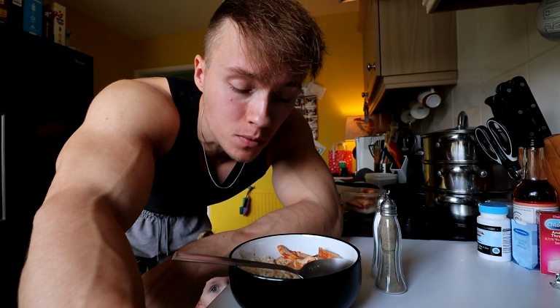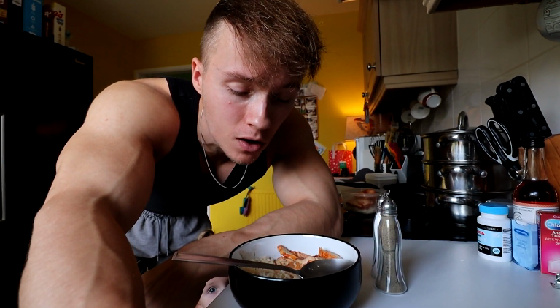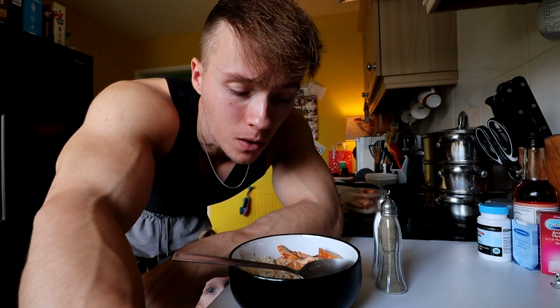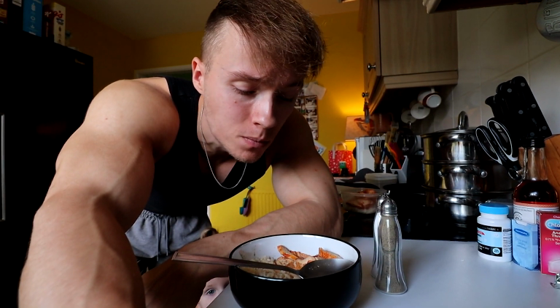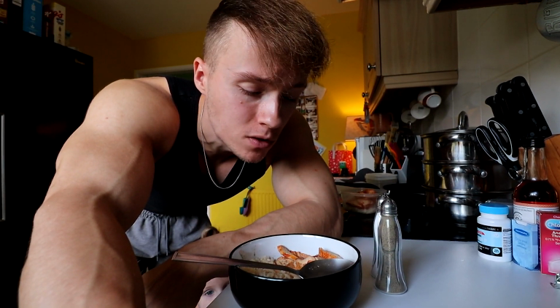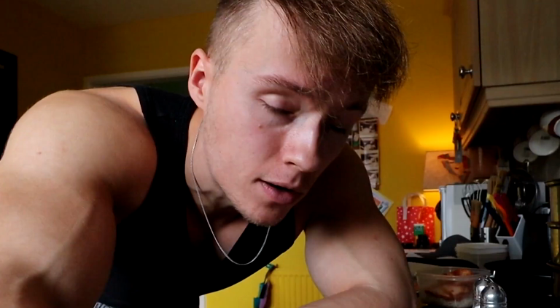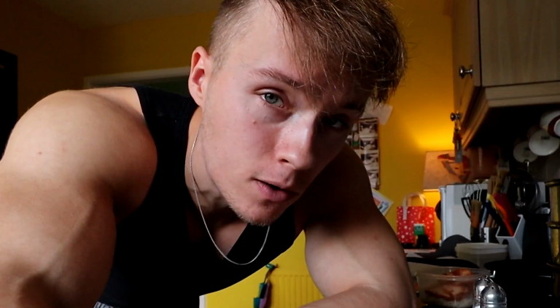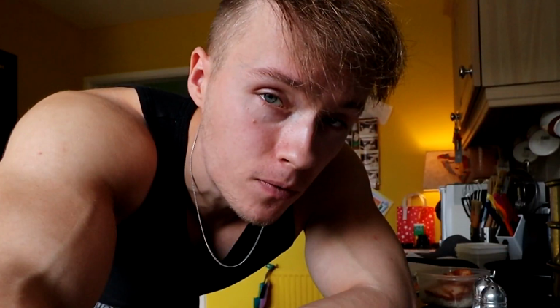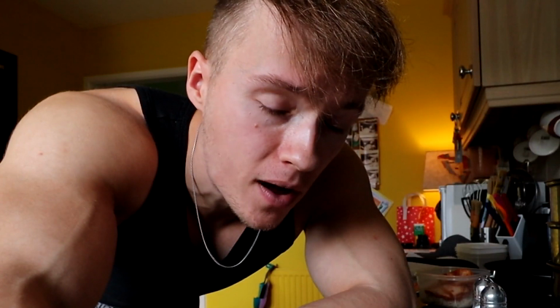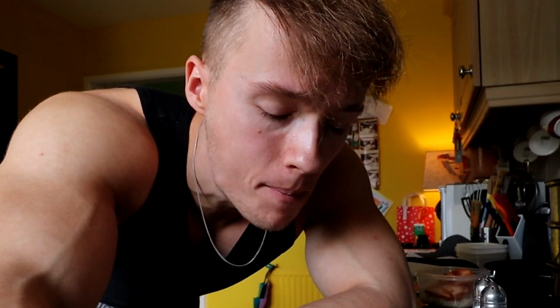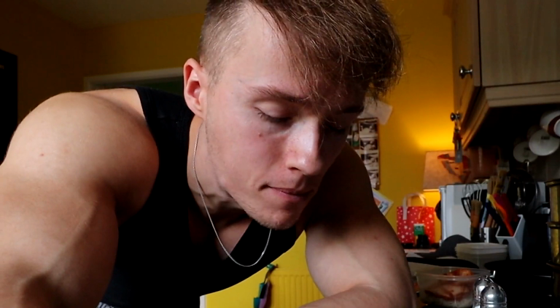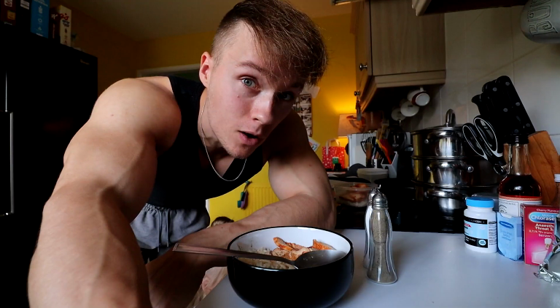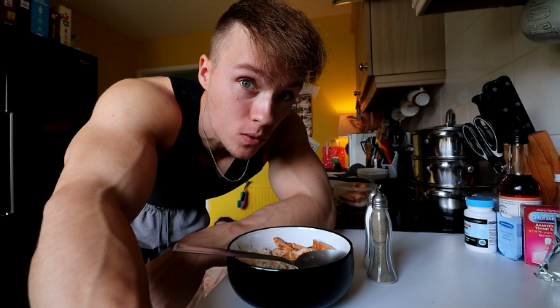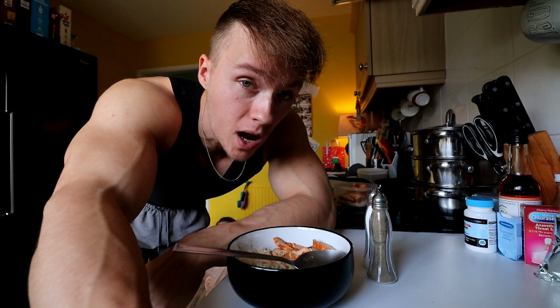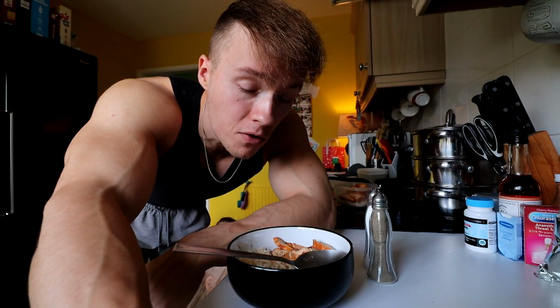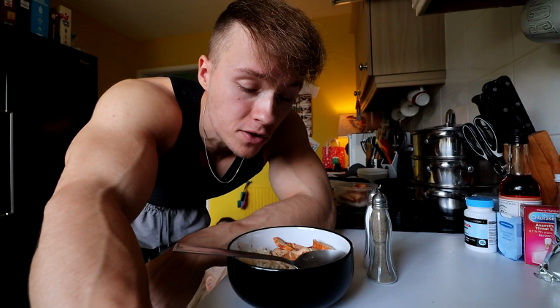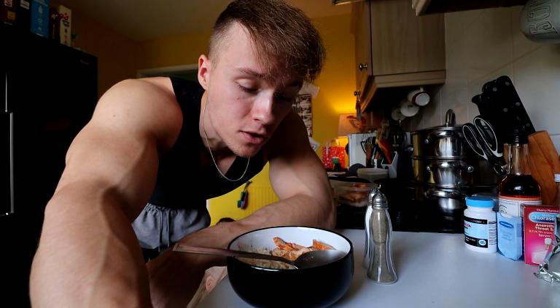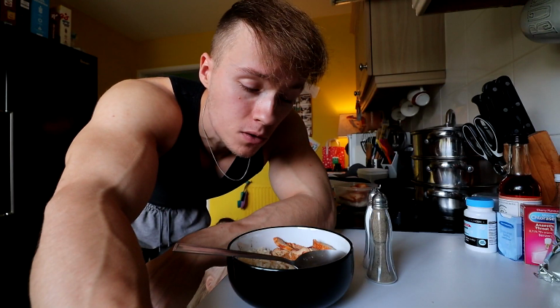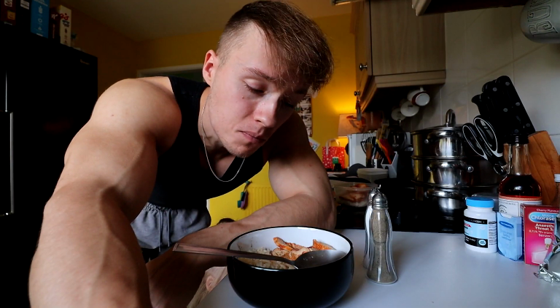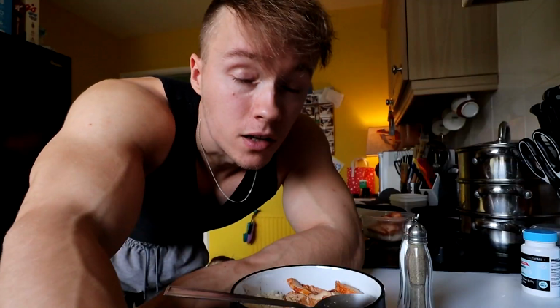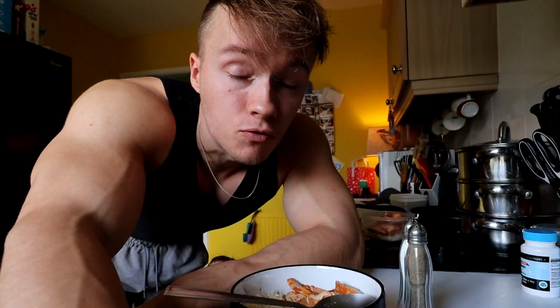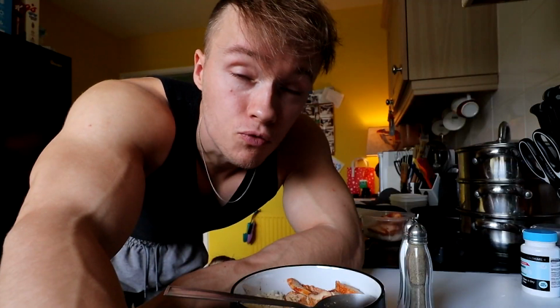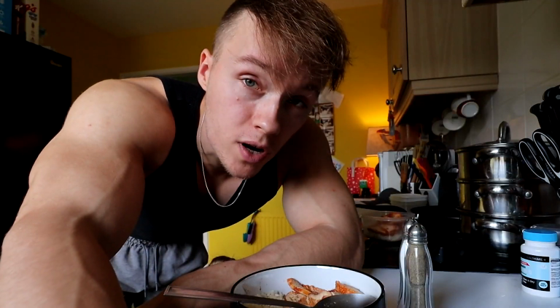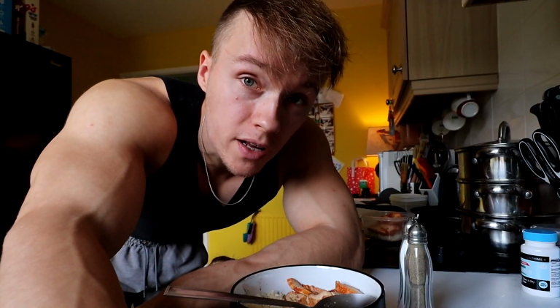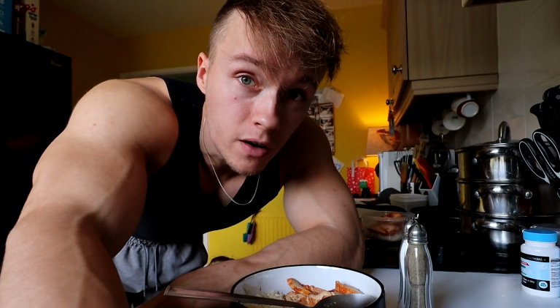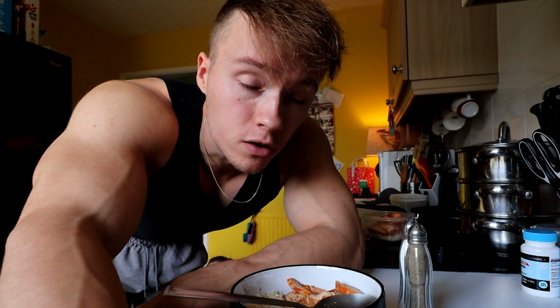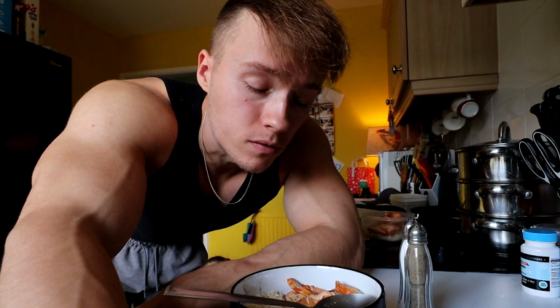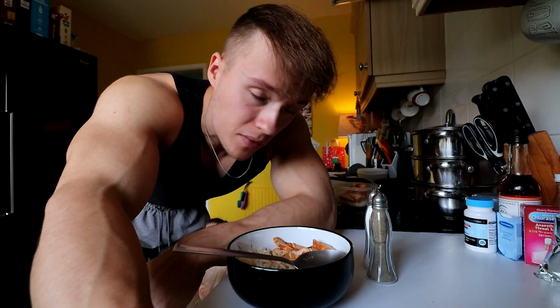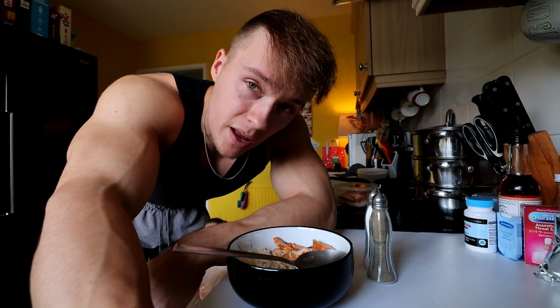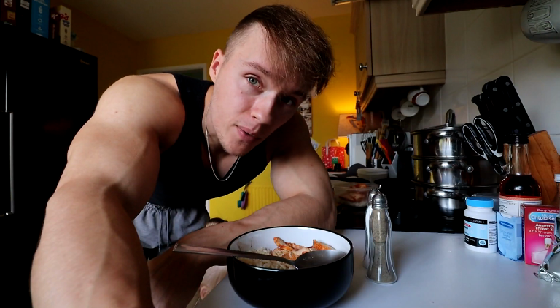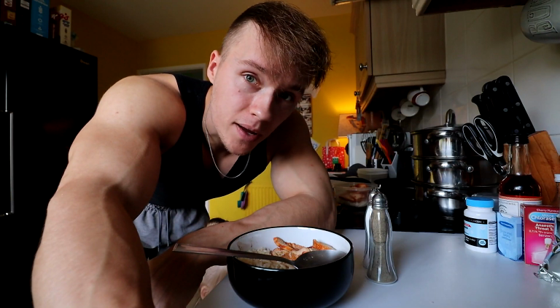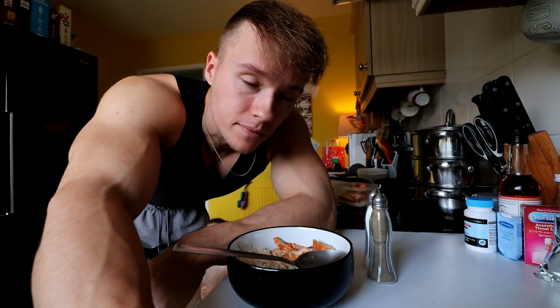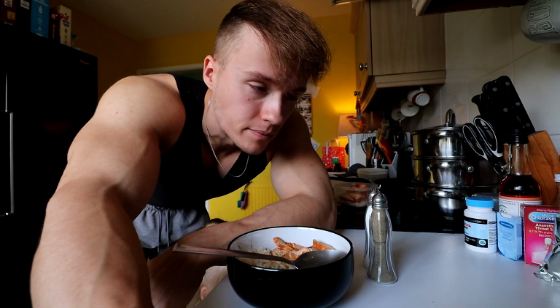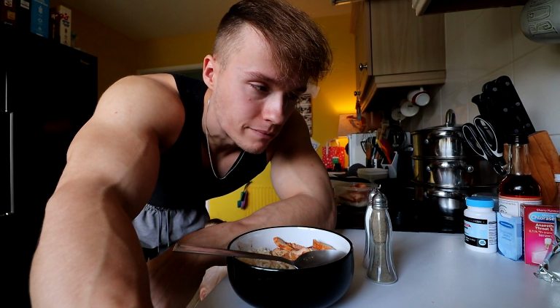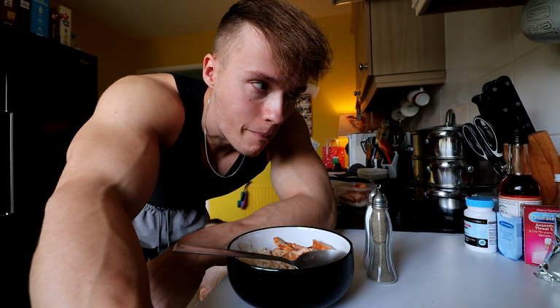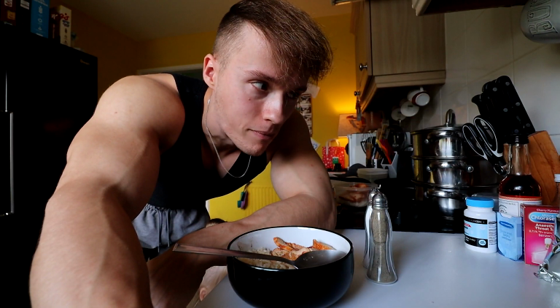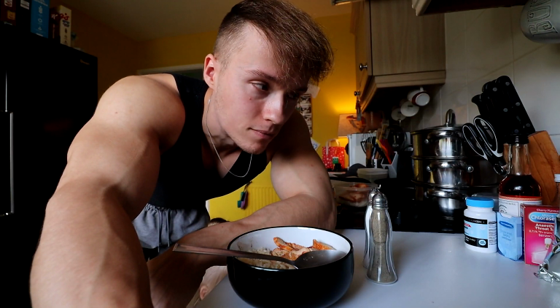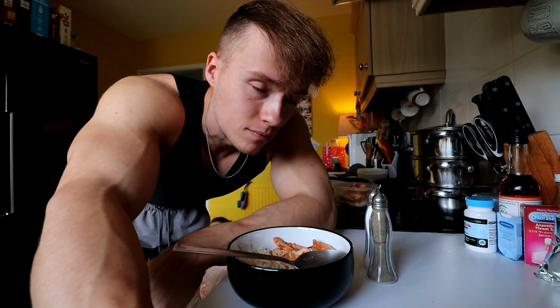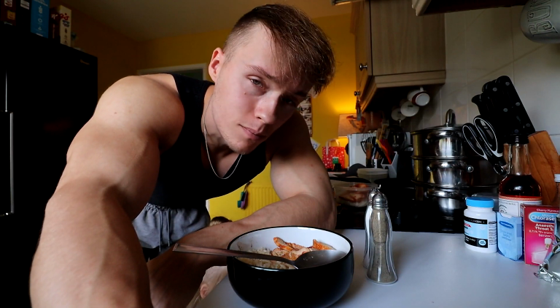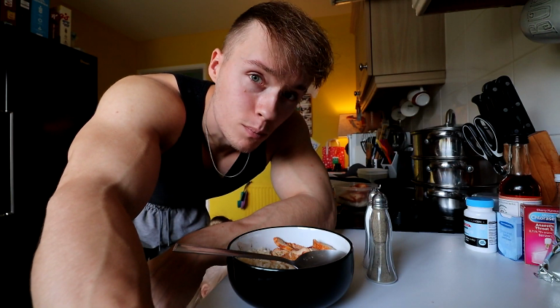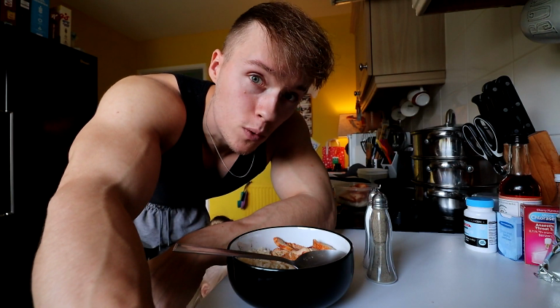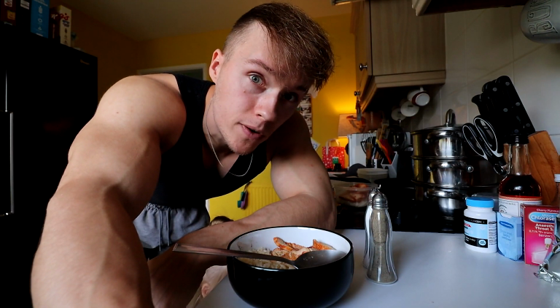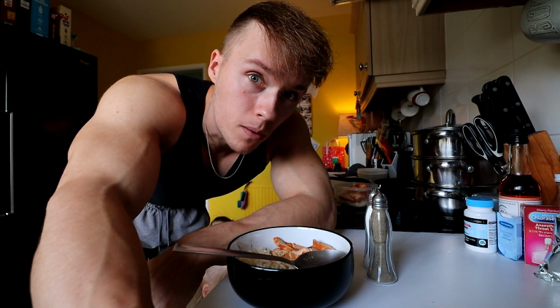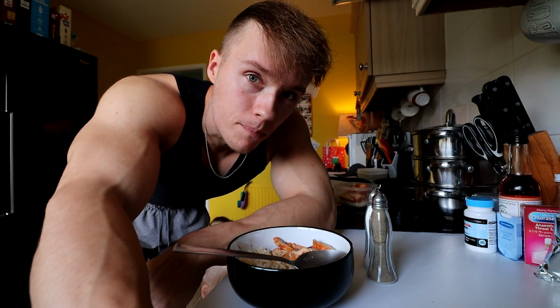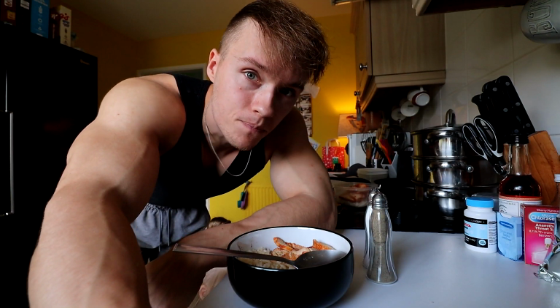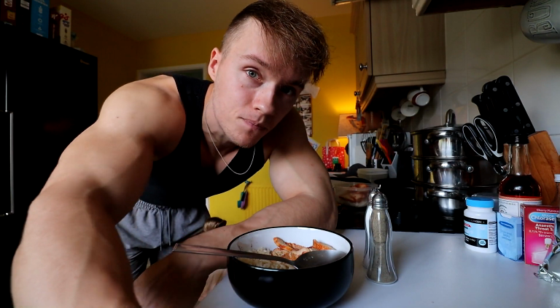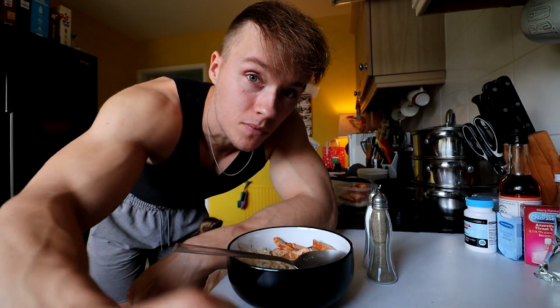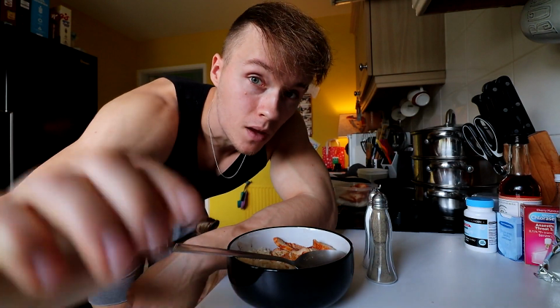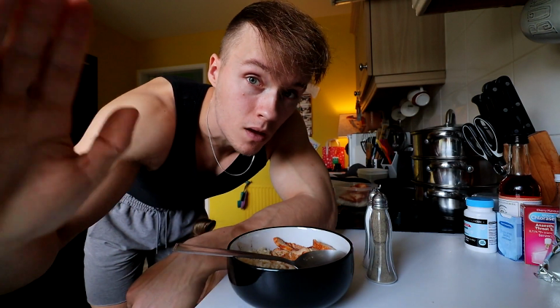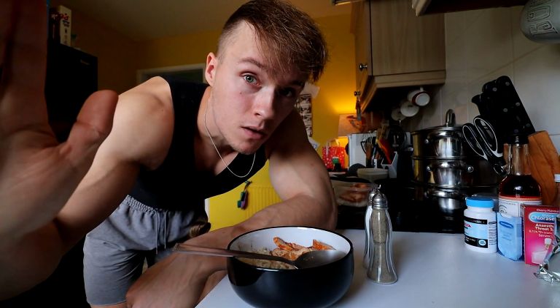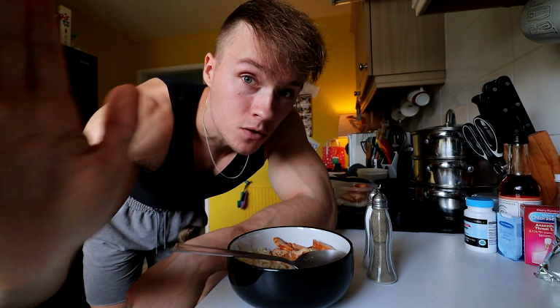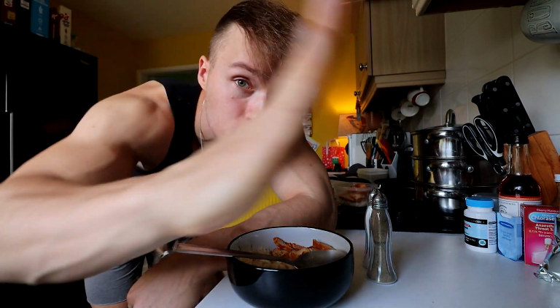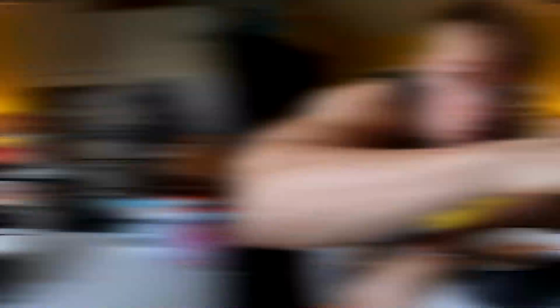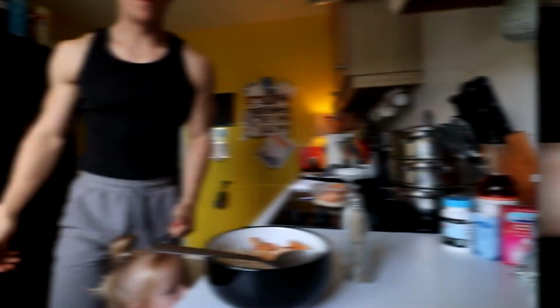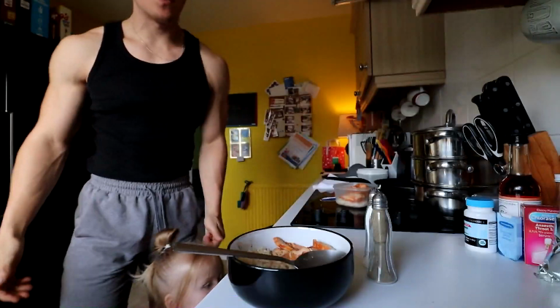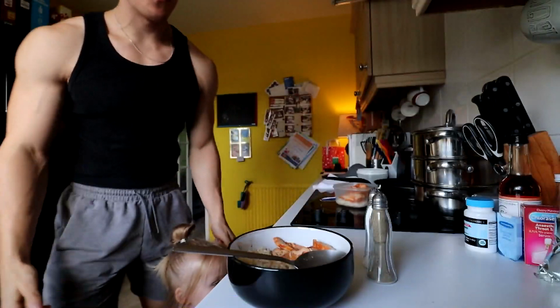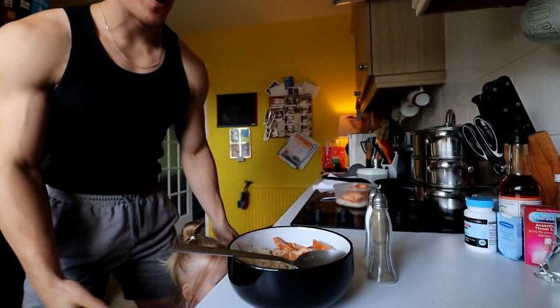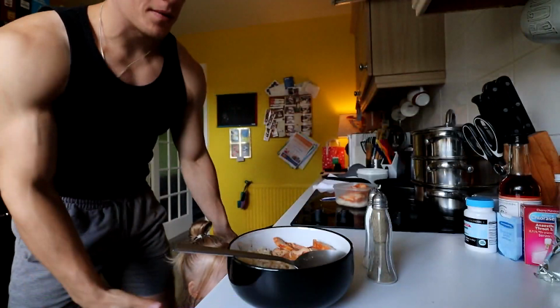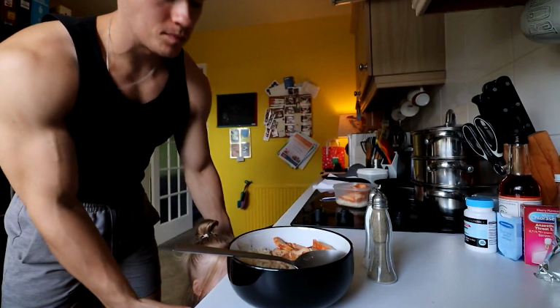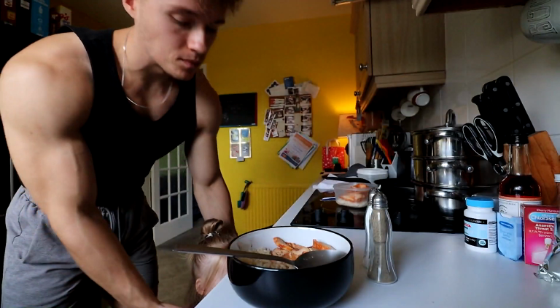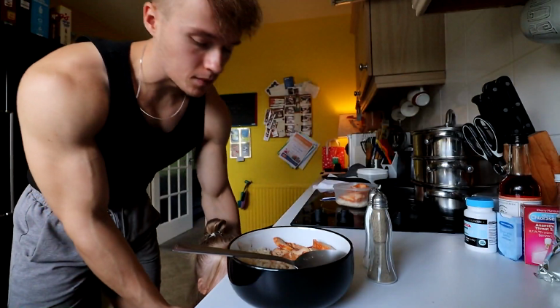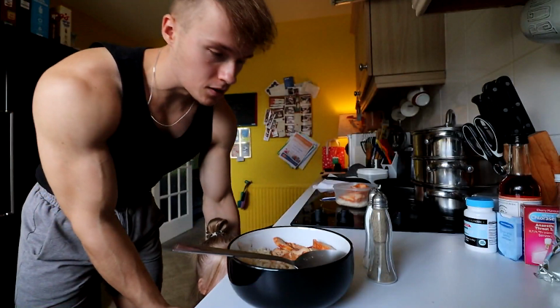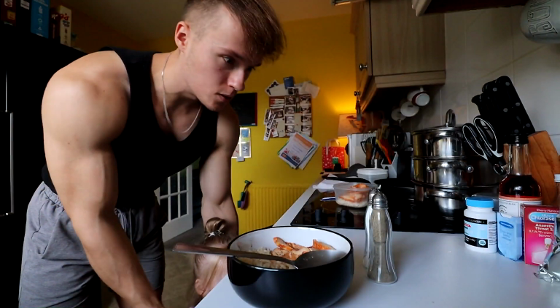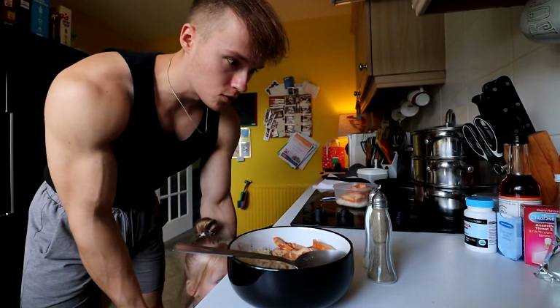Wow, that is really good for no effort at all — no time at all. An easy high protein meal with some carbs, little fat, low in calories too. It's really good. Anyway, moving on.